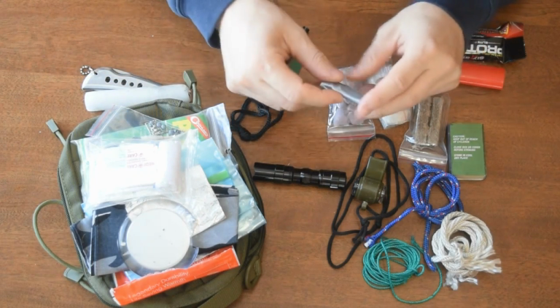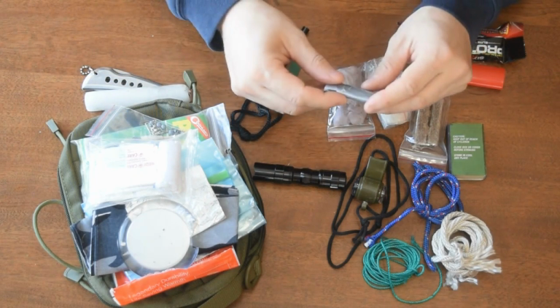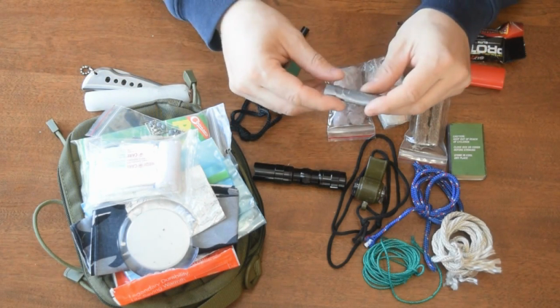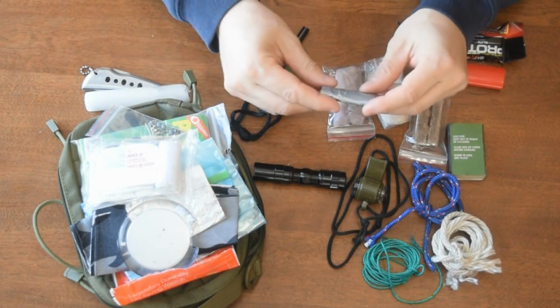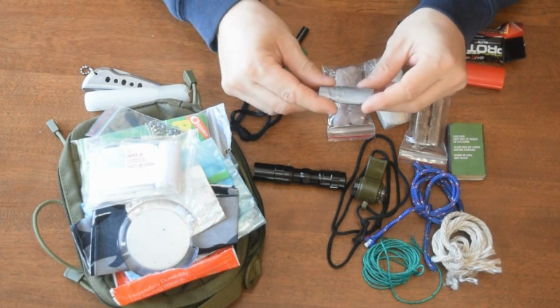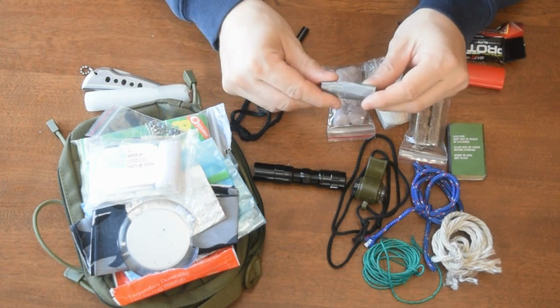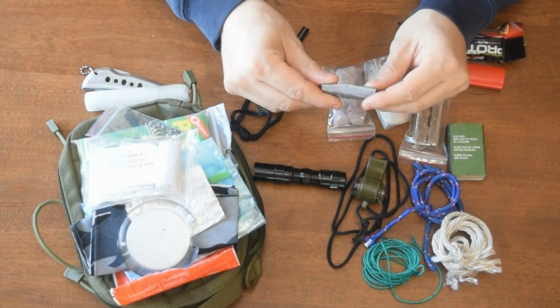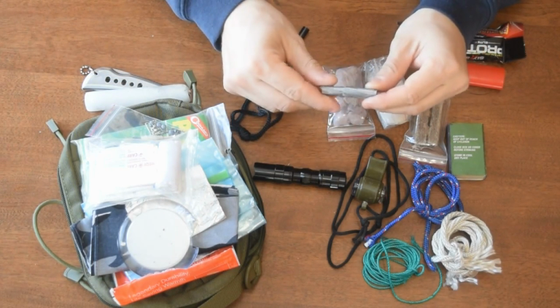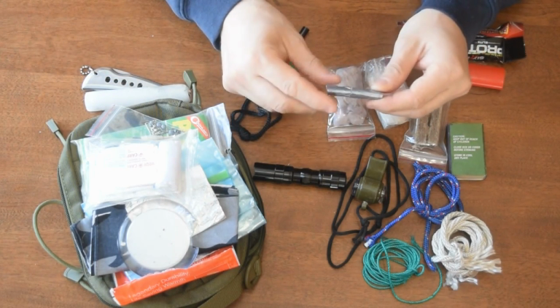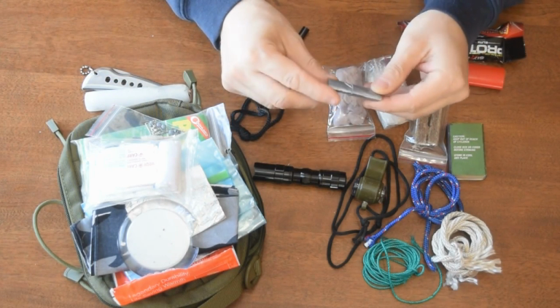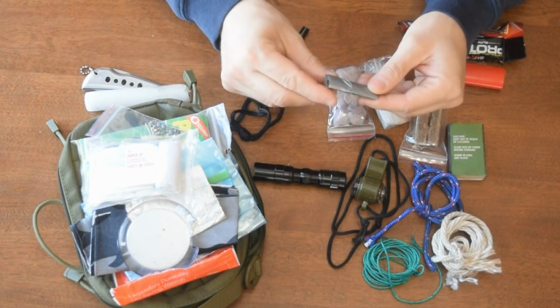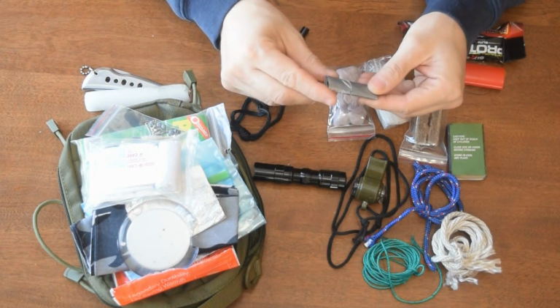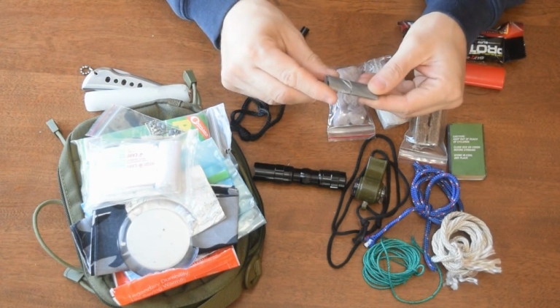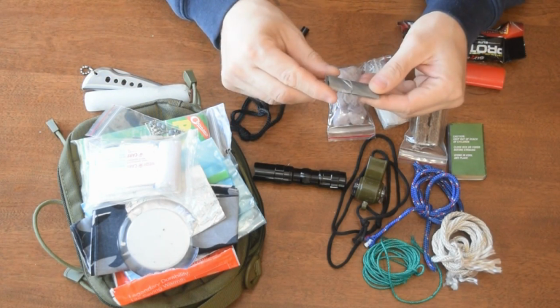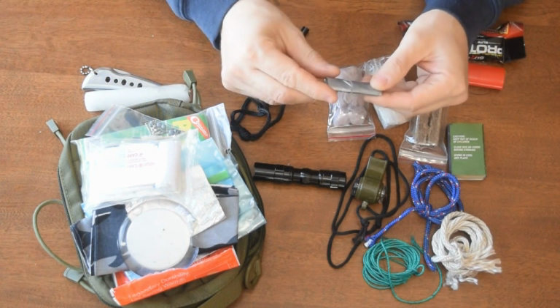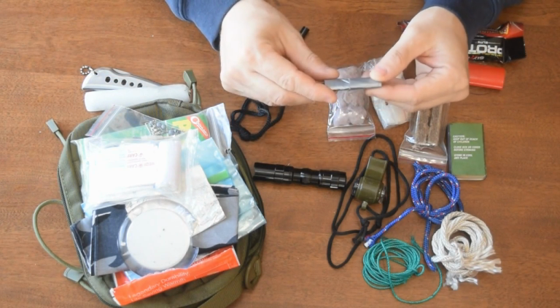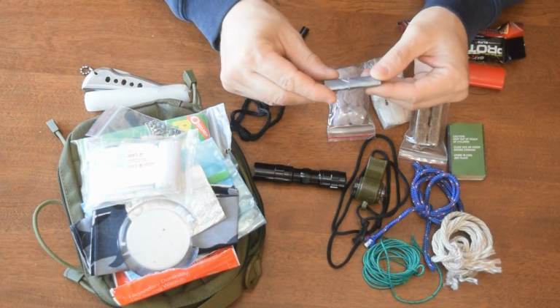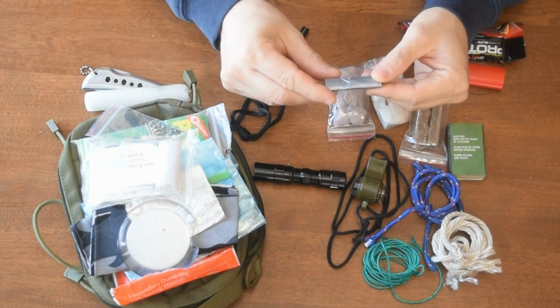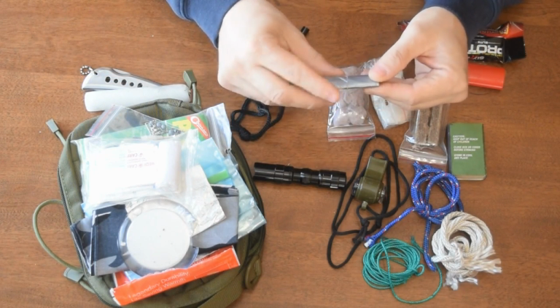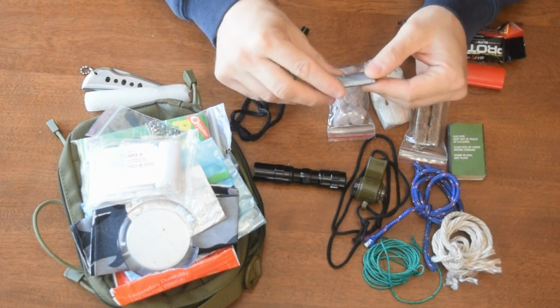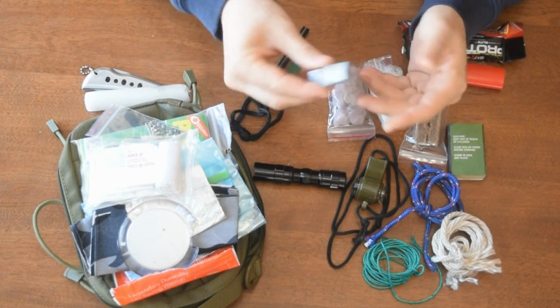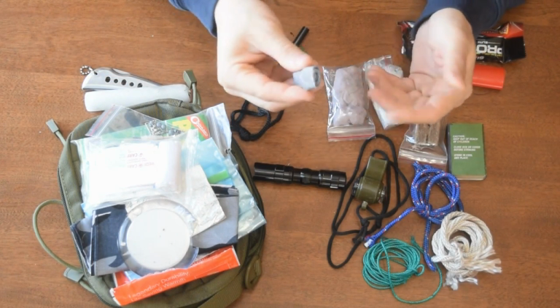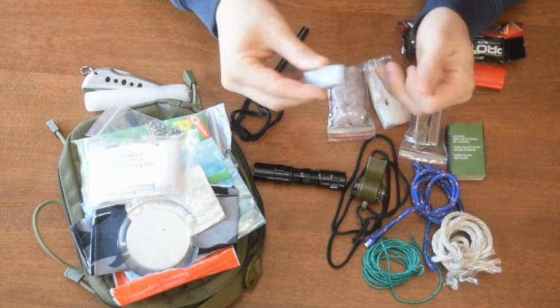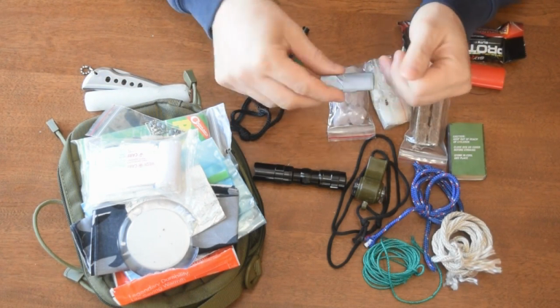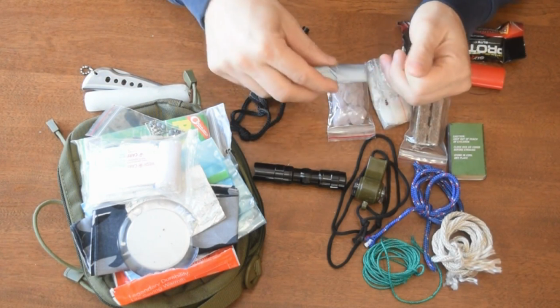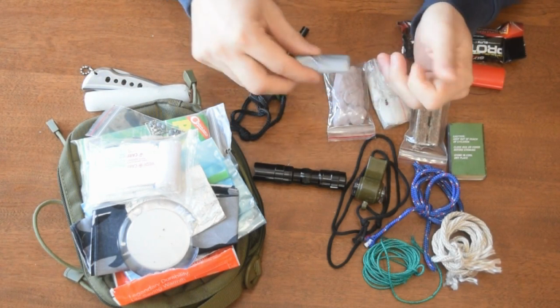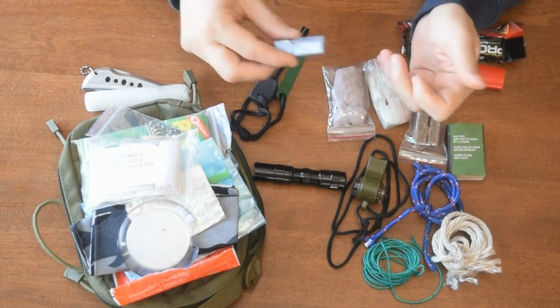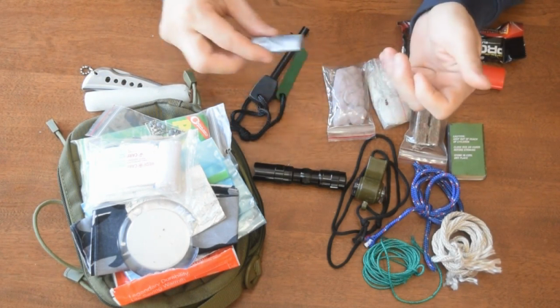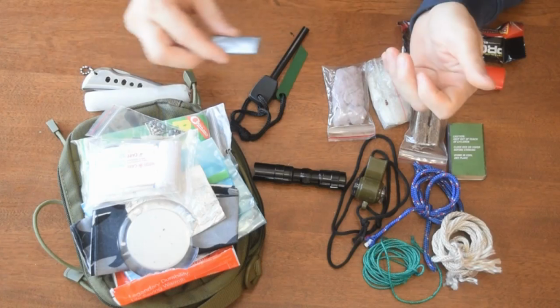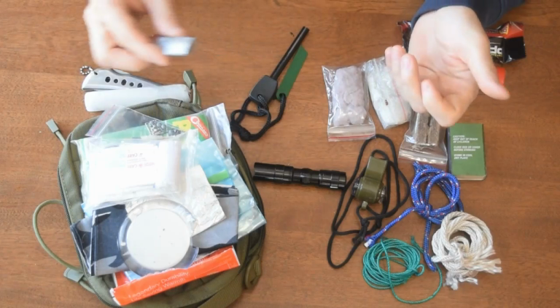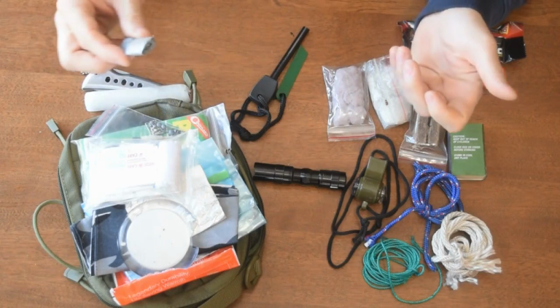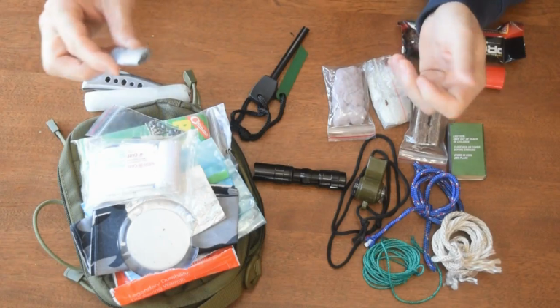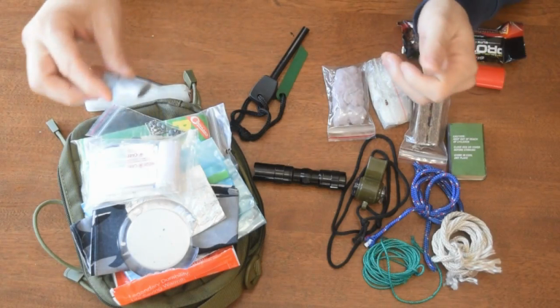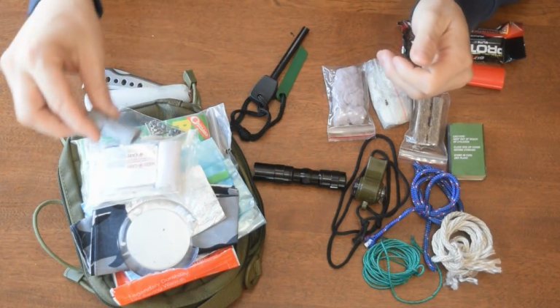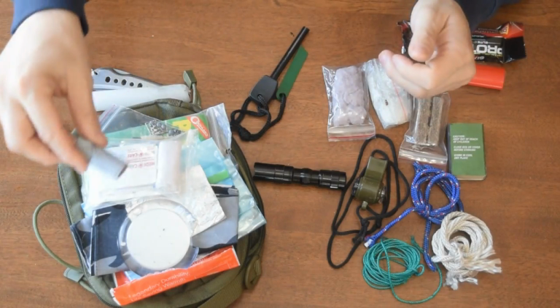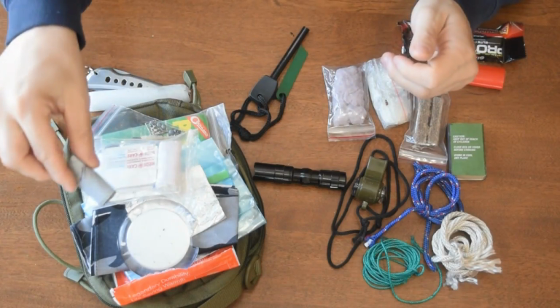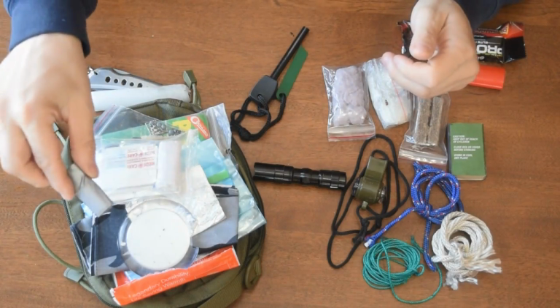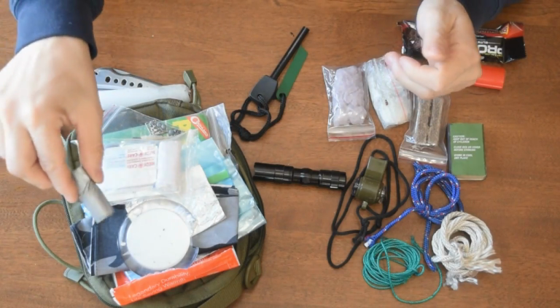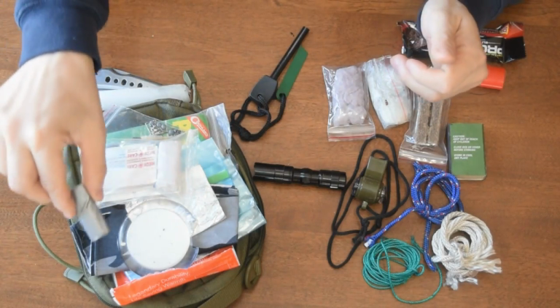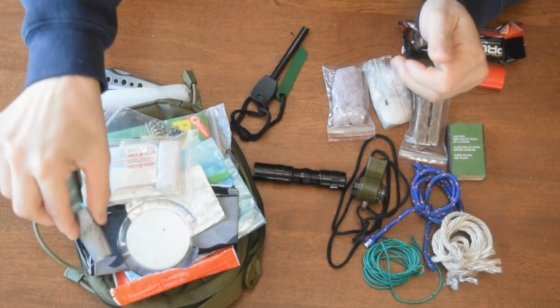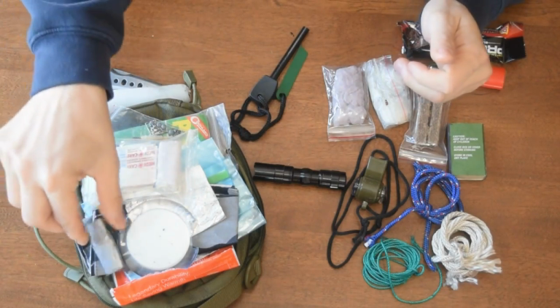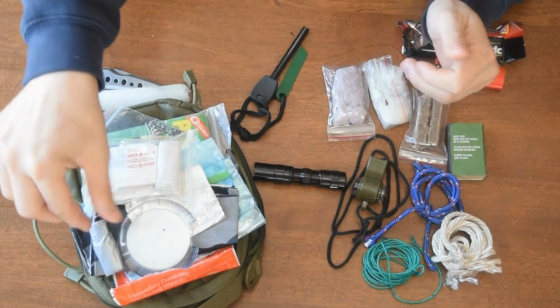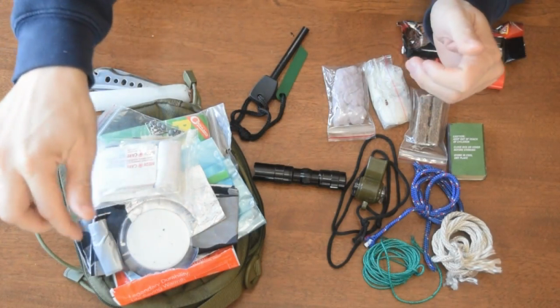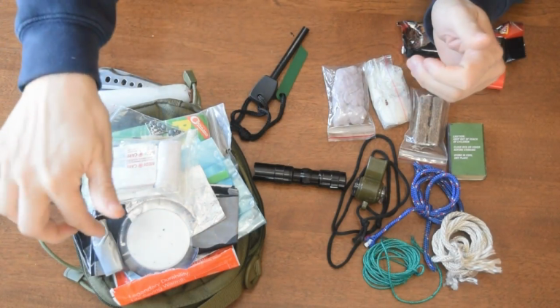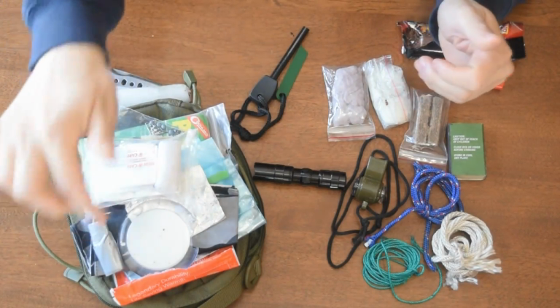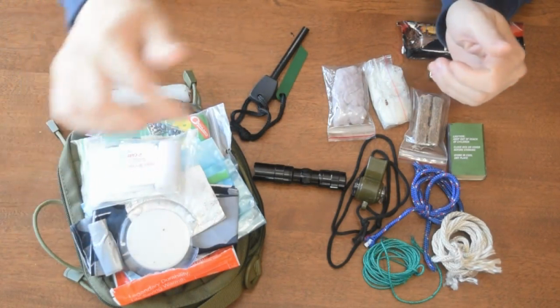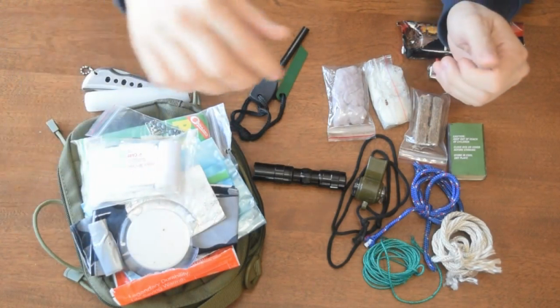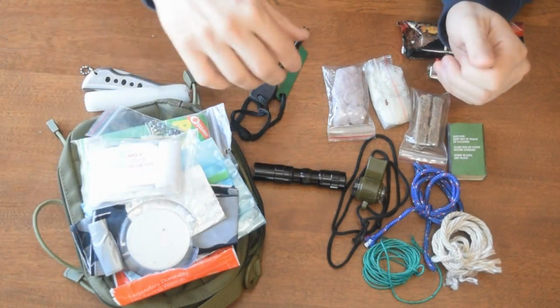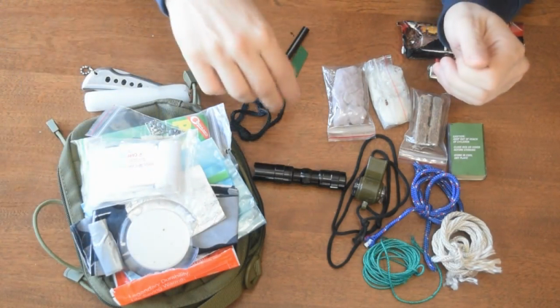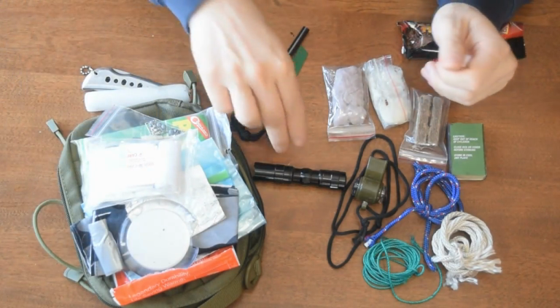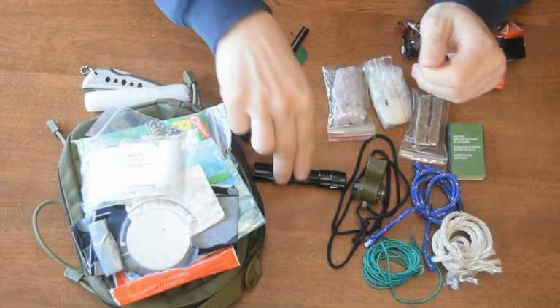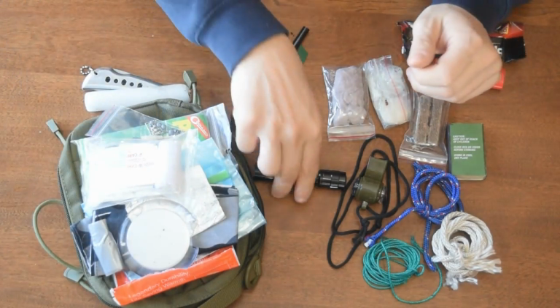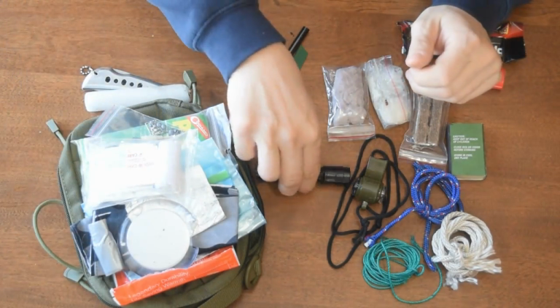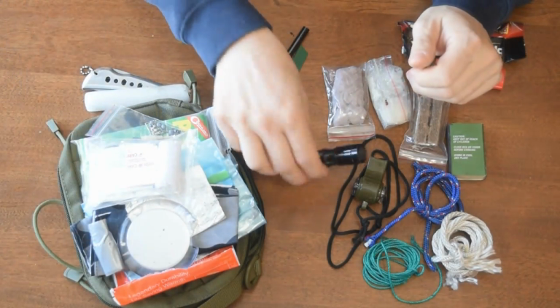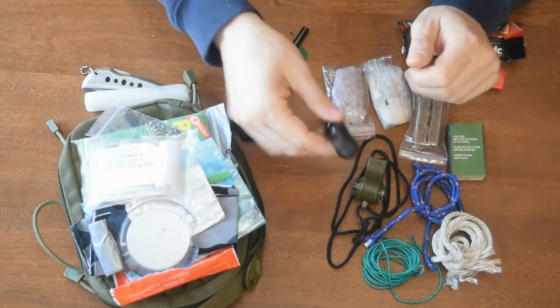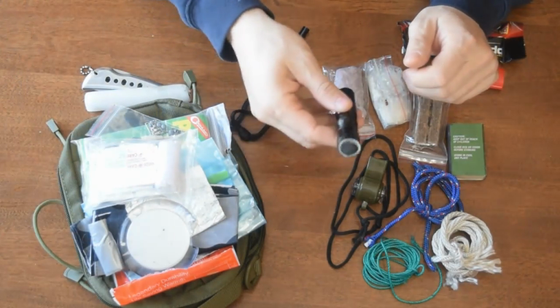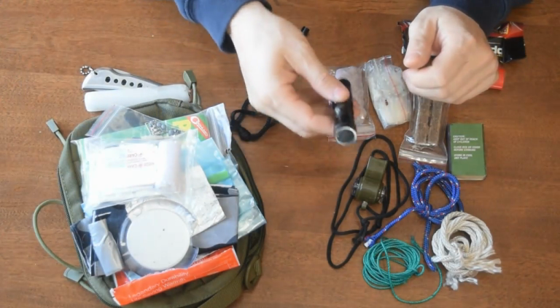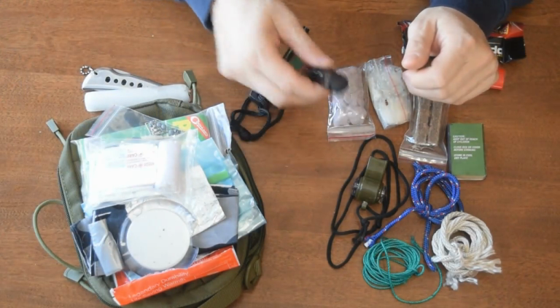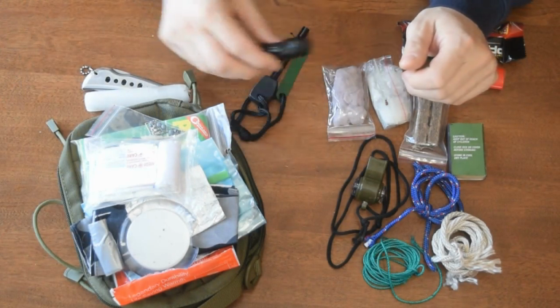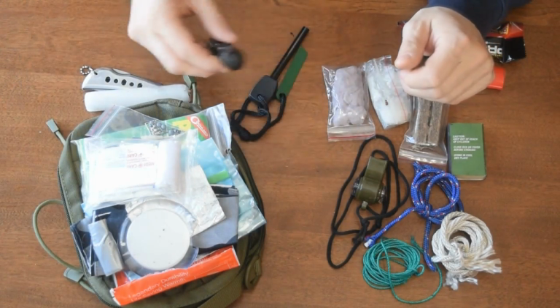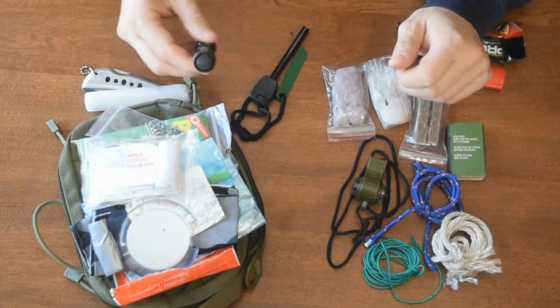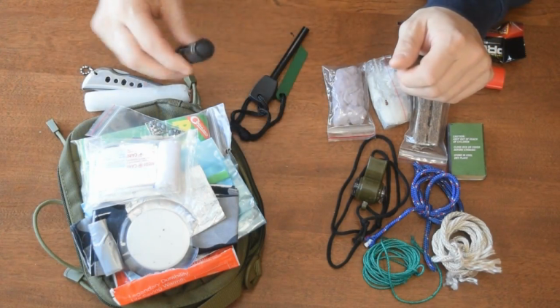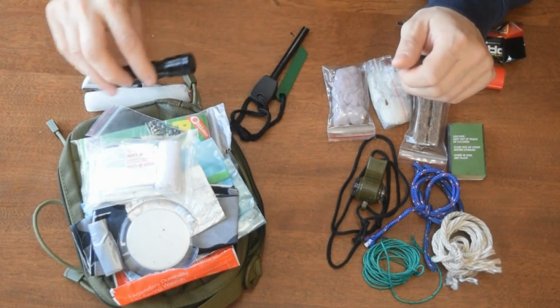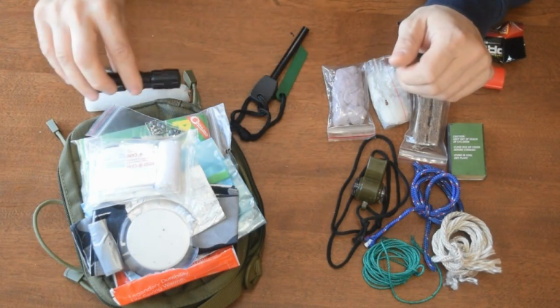Duct tape — I don't have to say much more about duct tape, you can use that for anything. And a little flashlight.